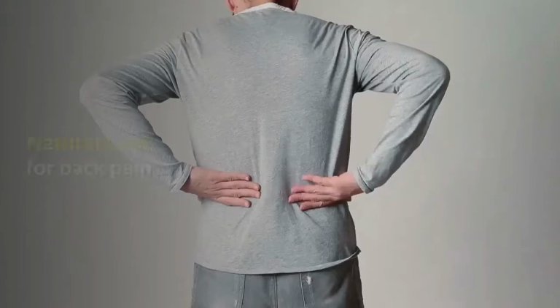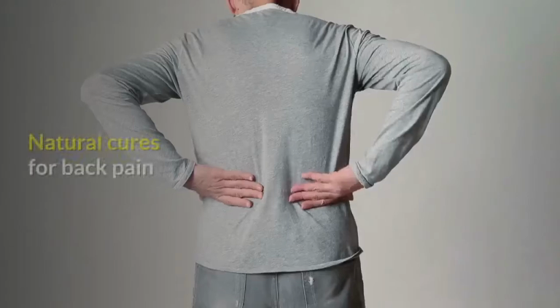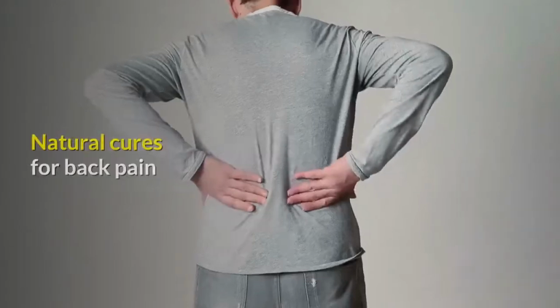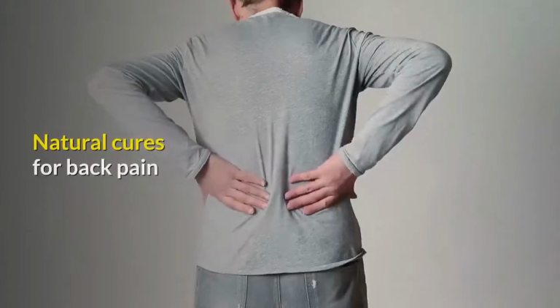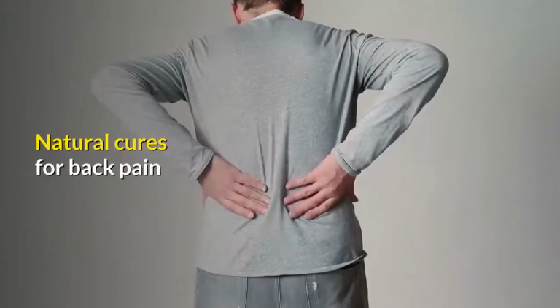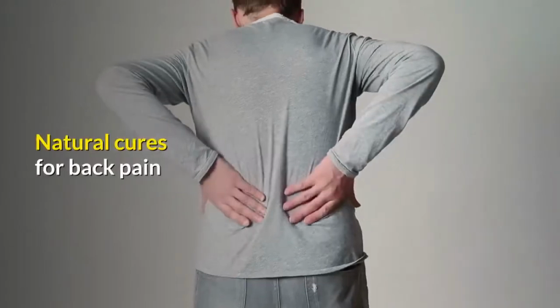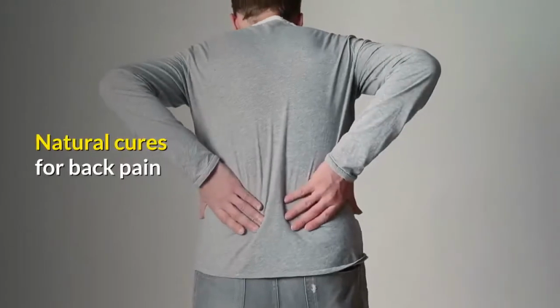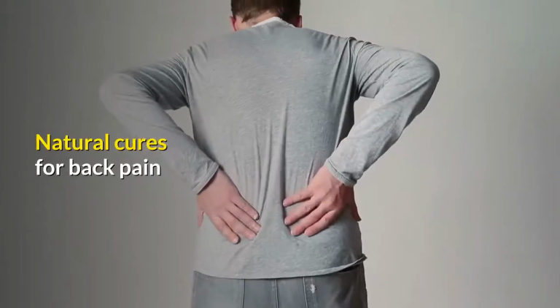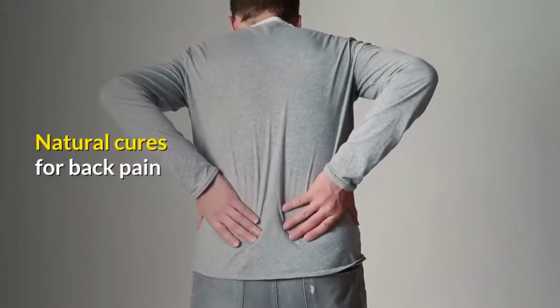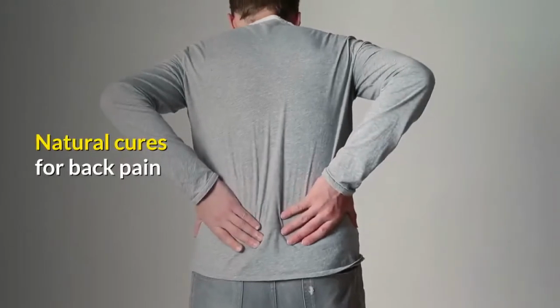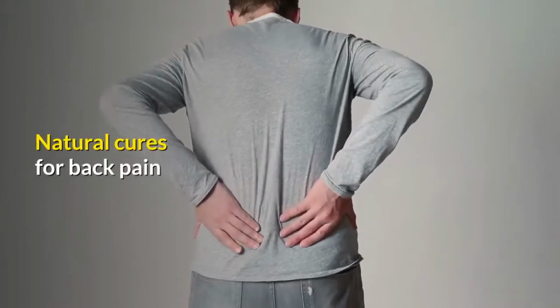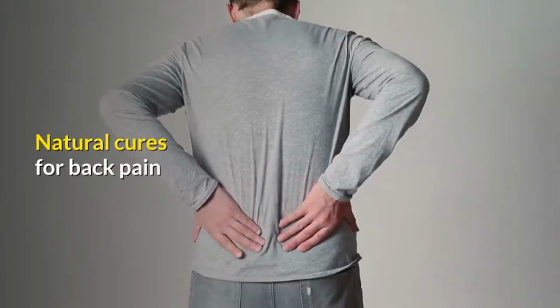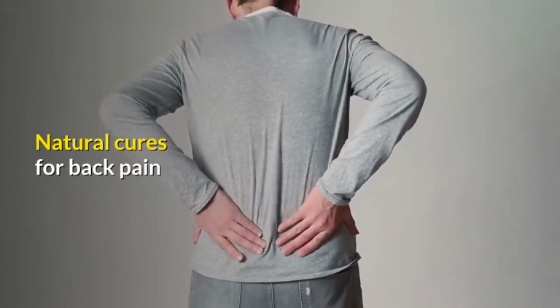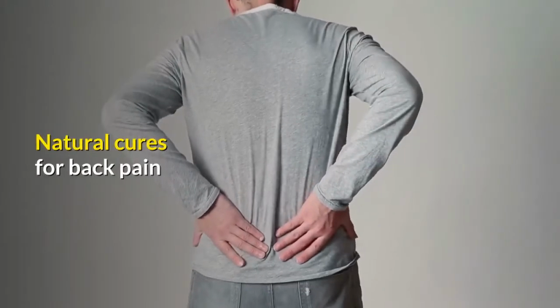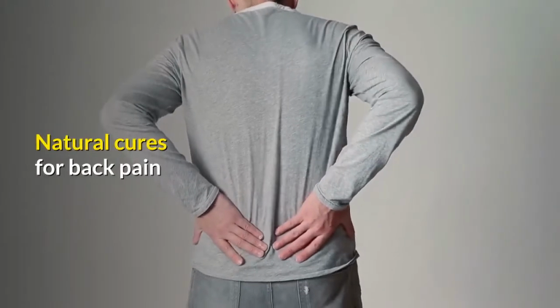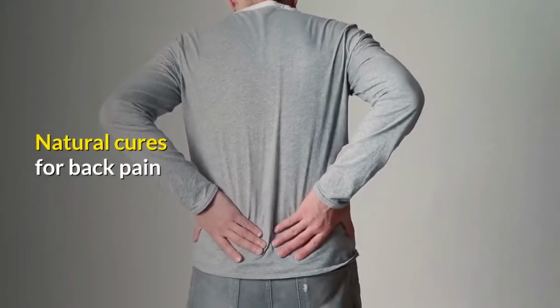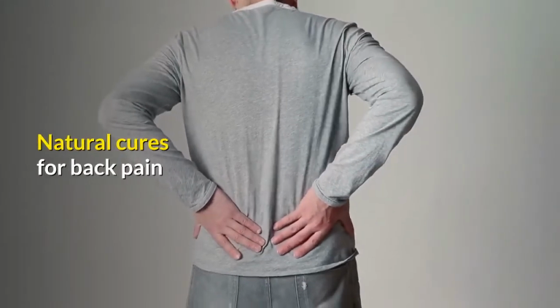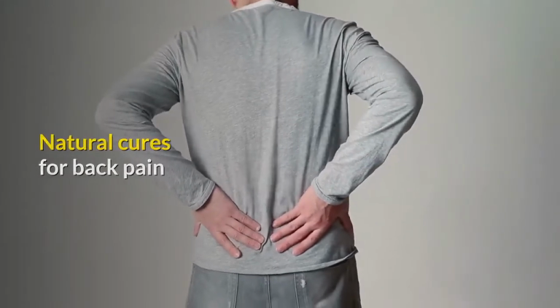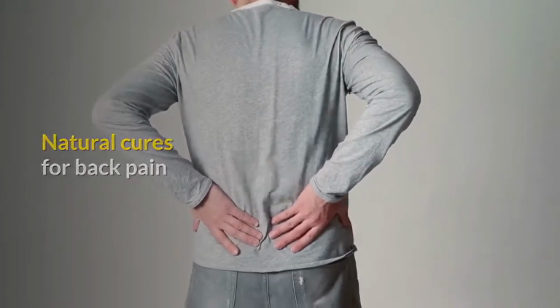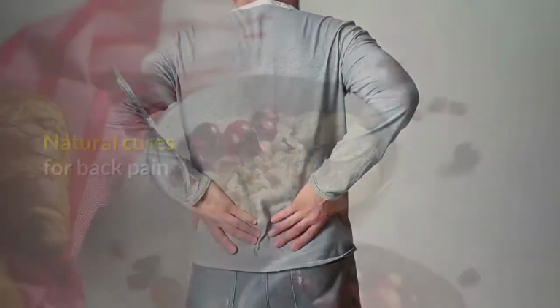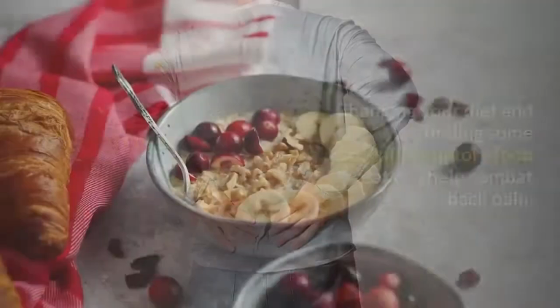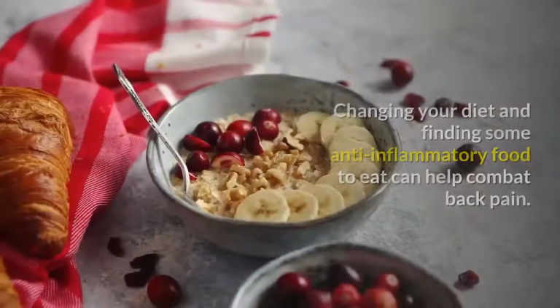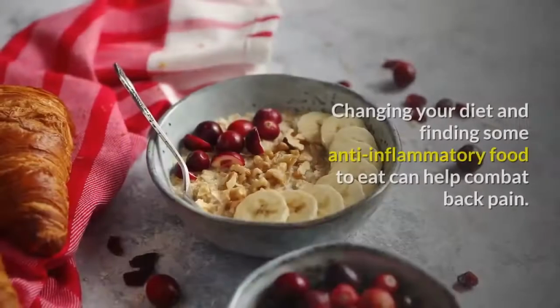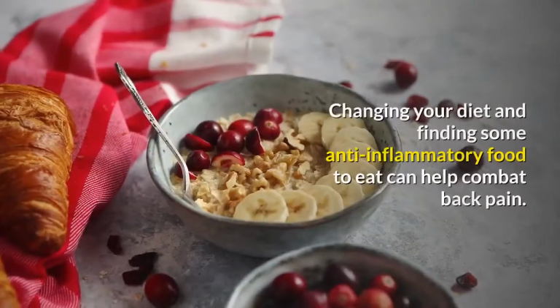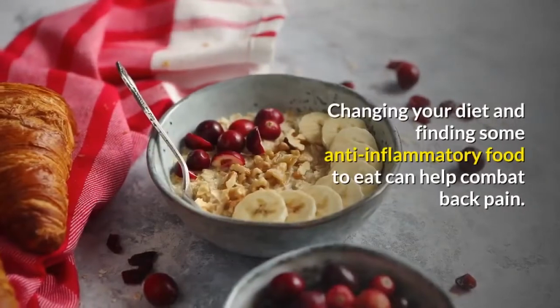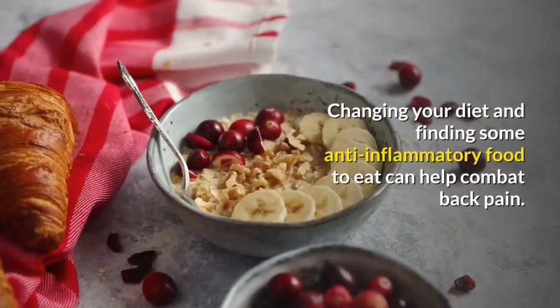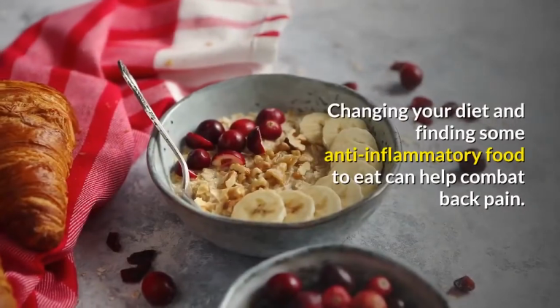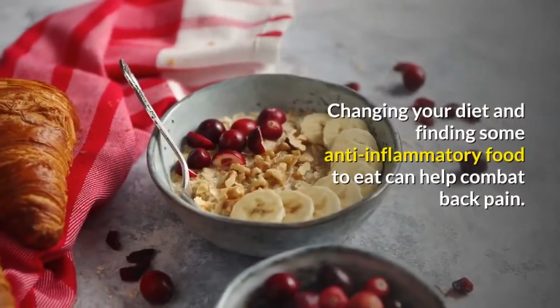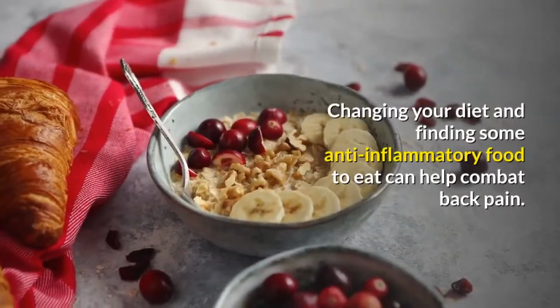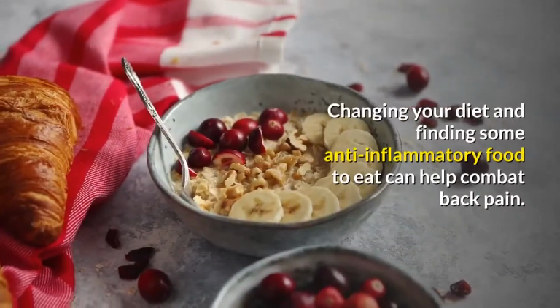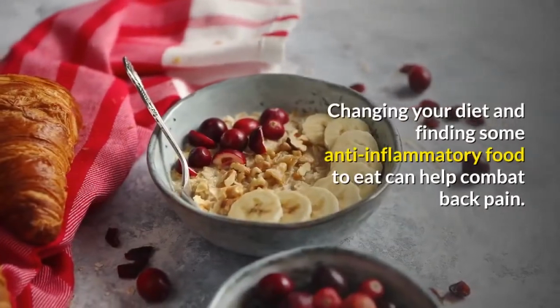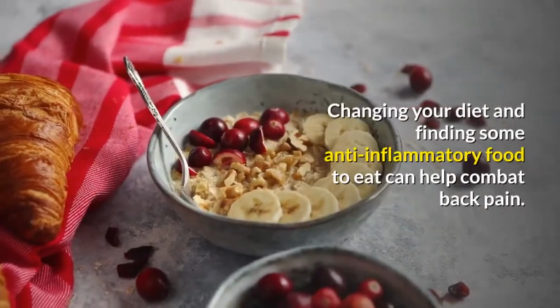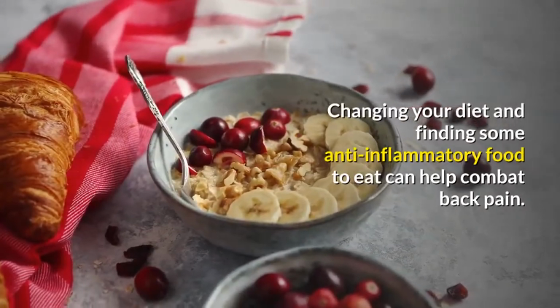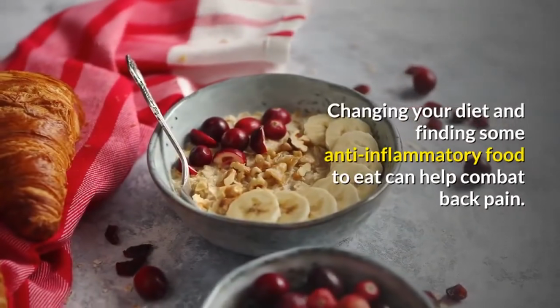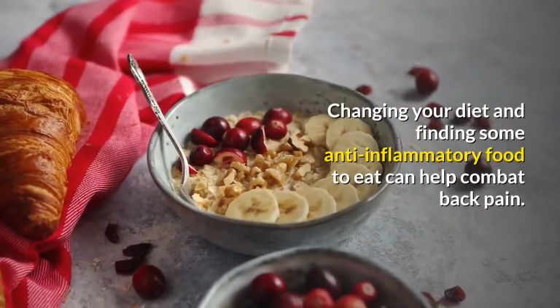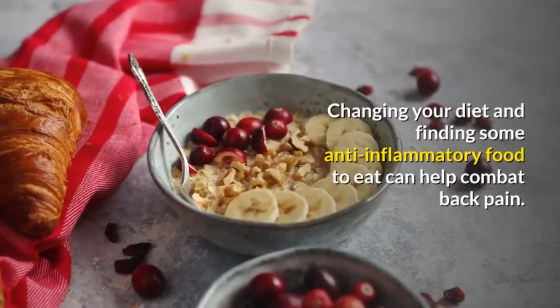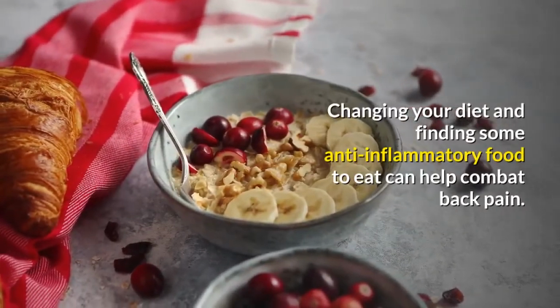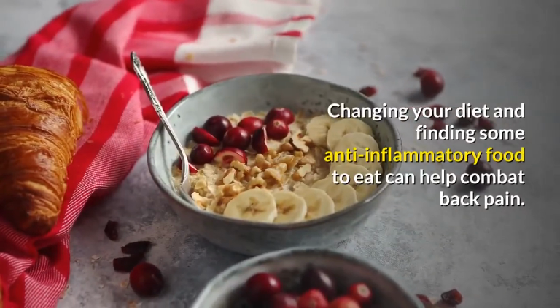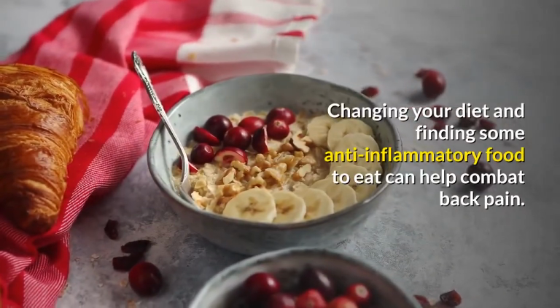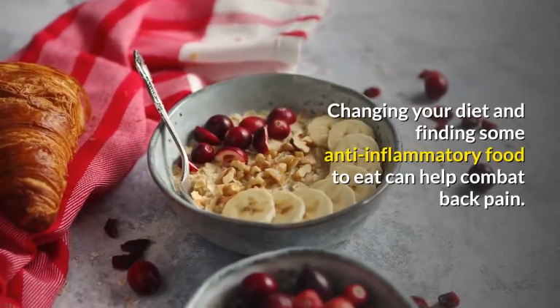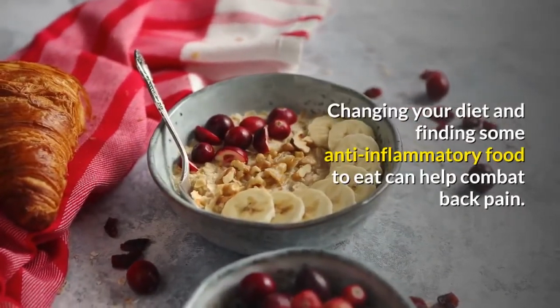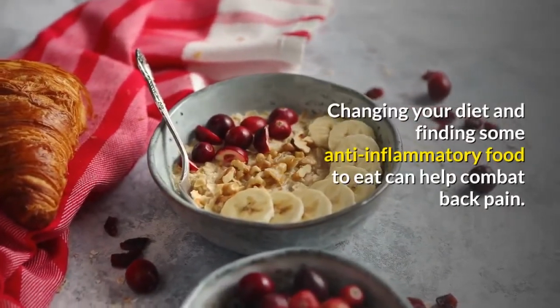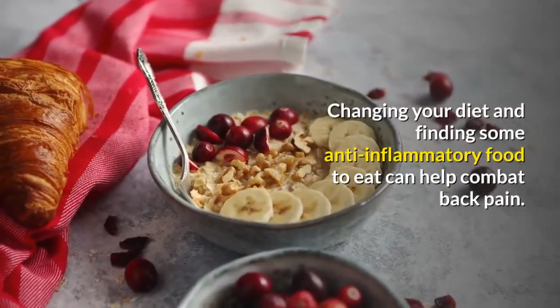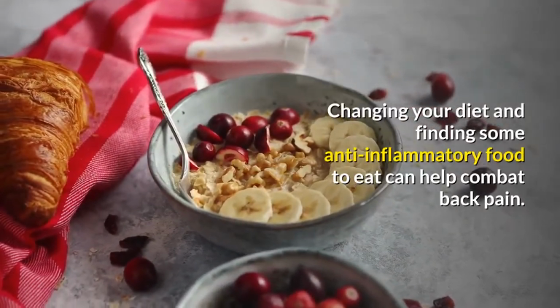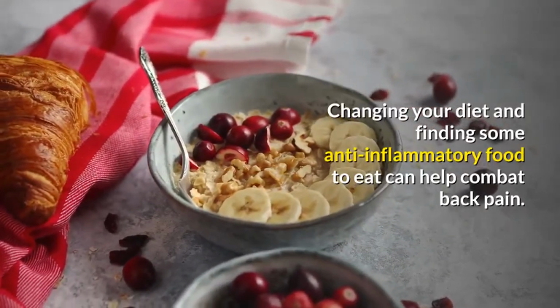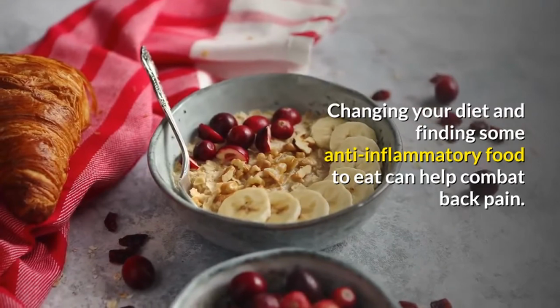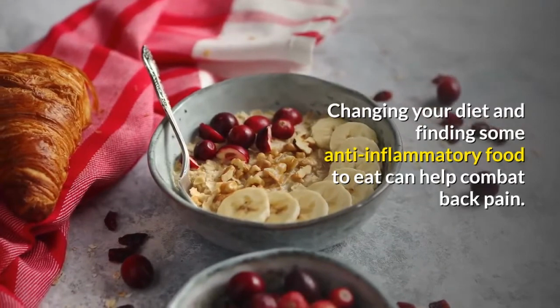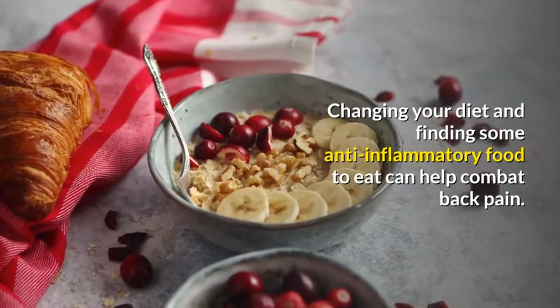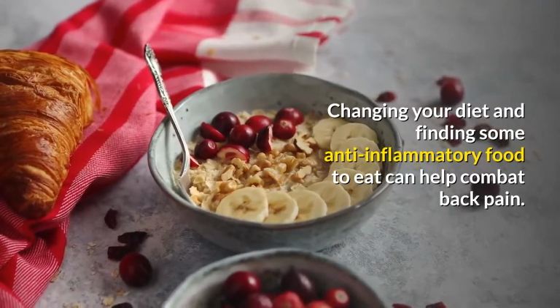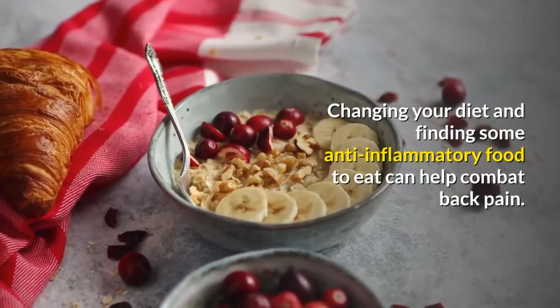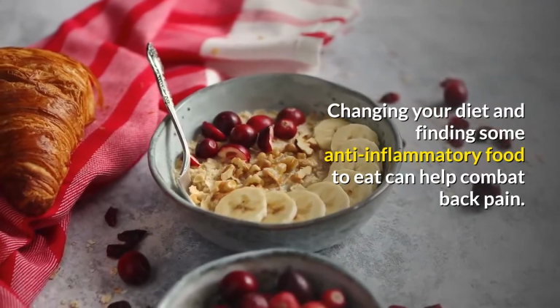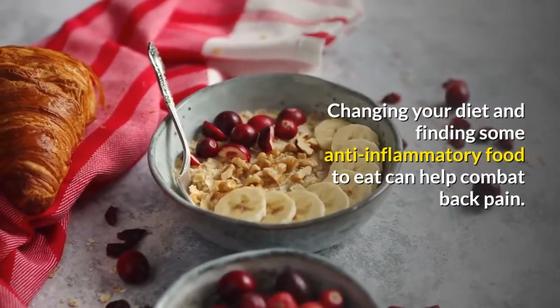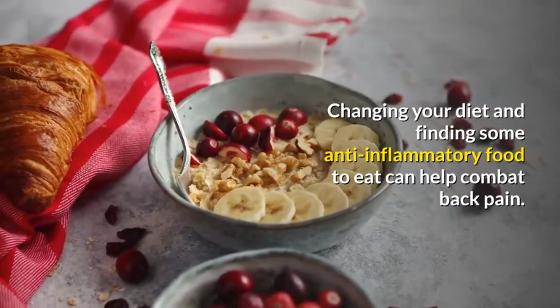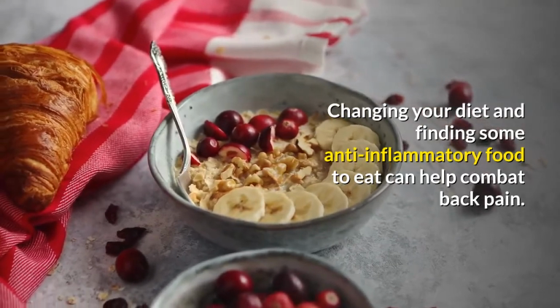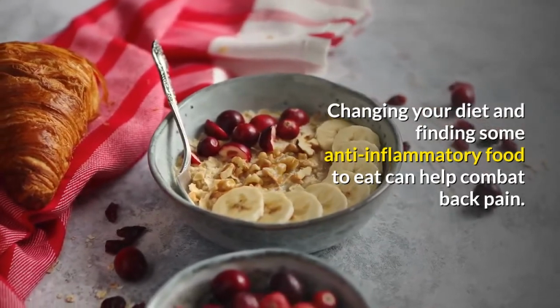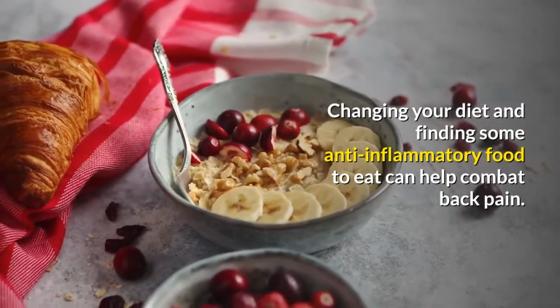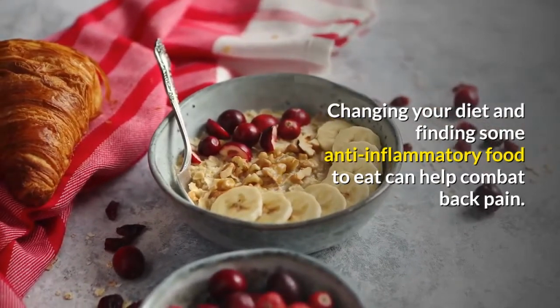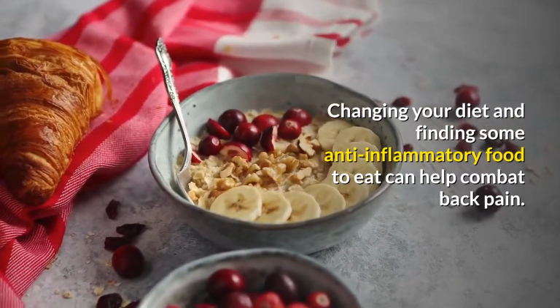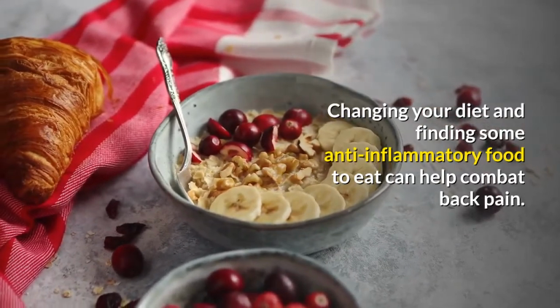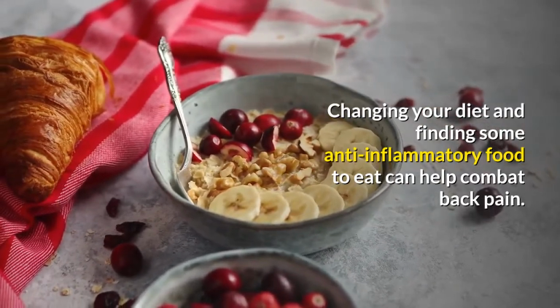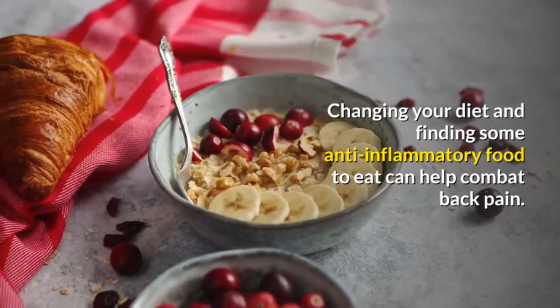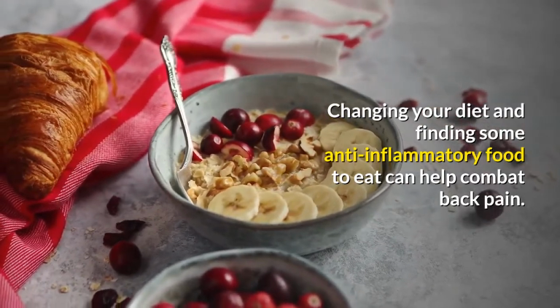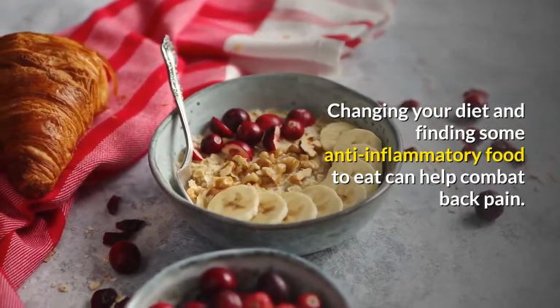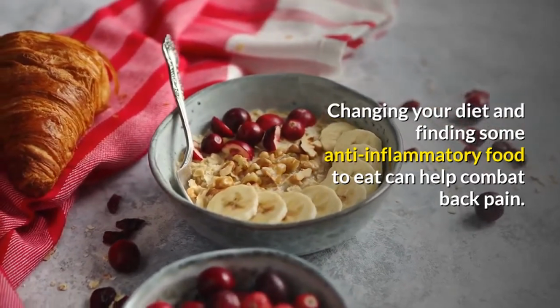Natural Cures for Back Pain. Changing your diet and finding some anti-inflammatory food to eat can help combat back pain.